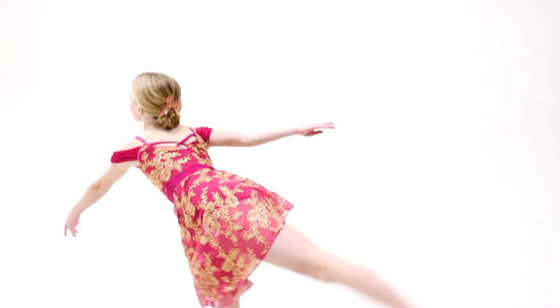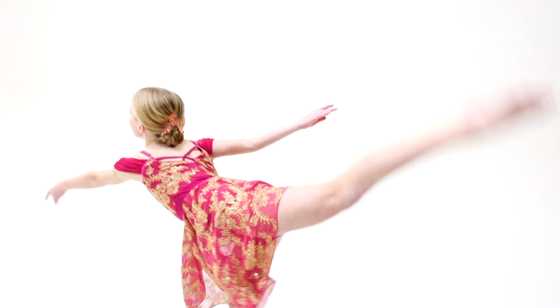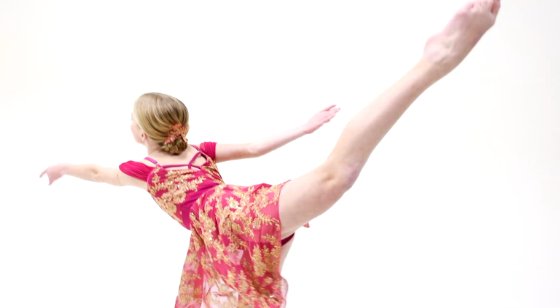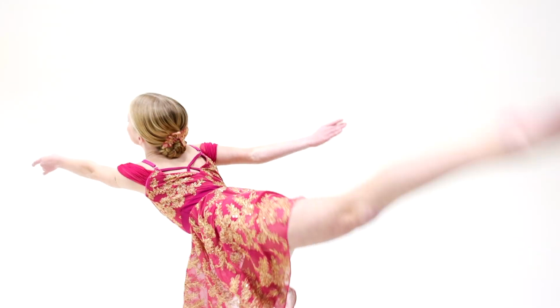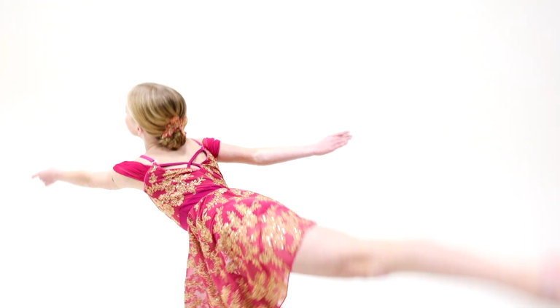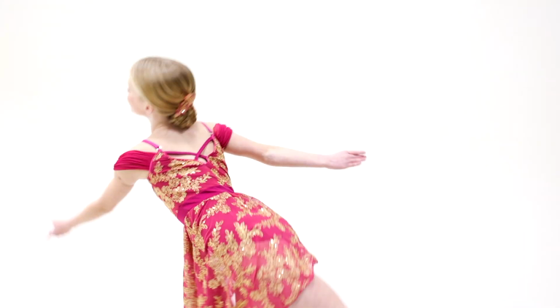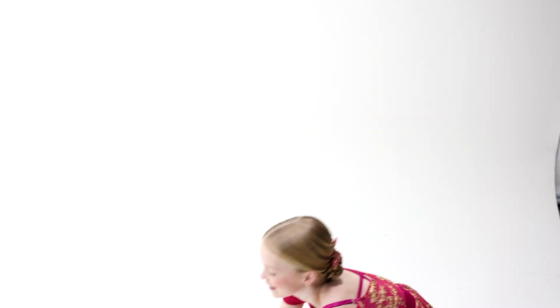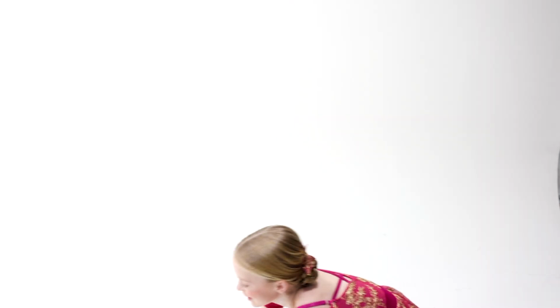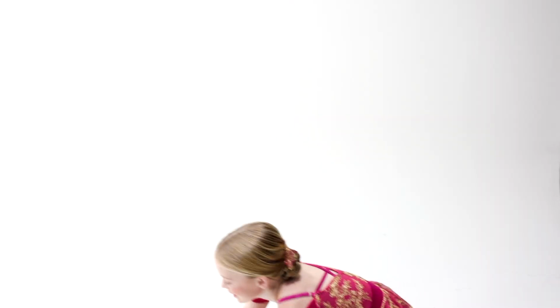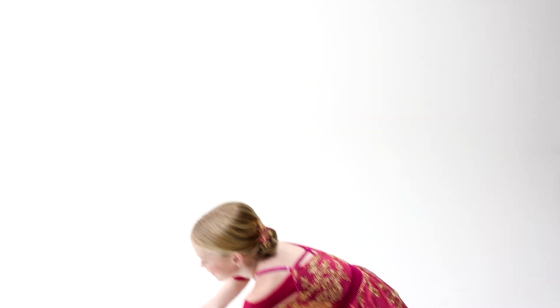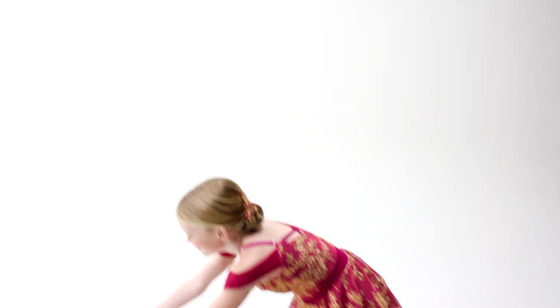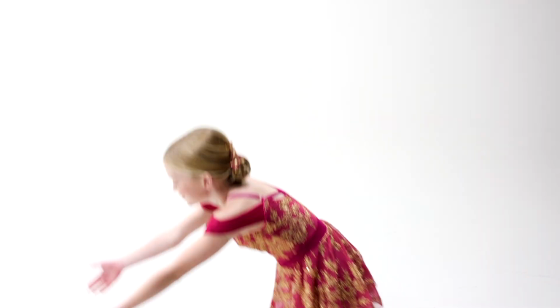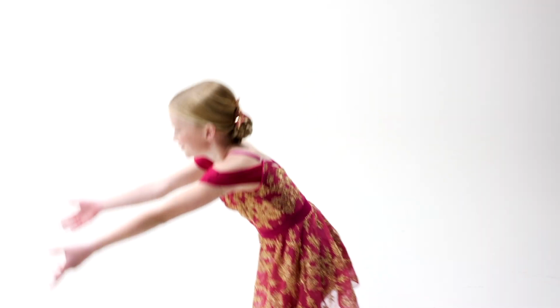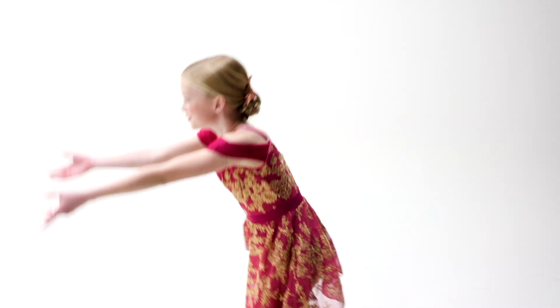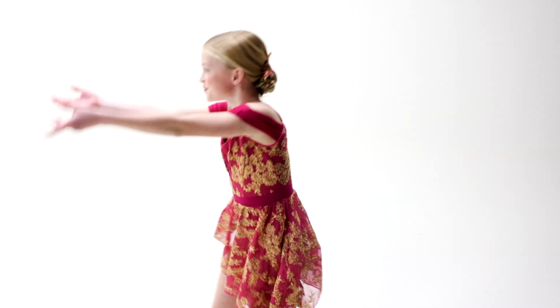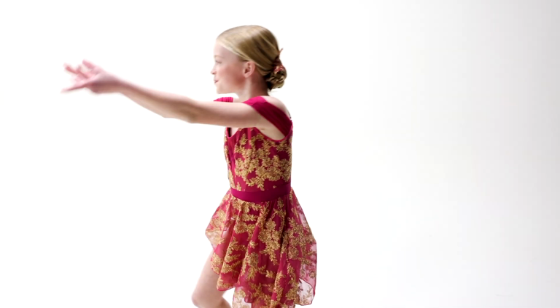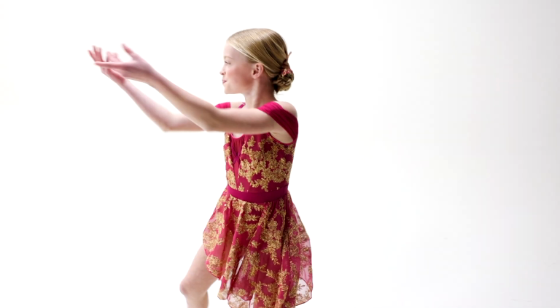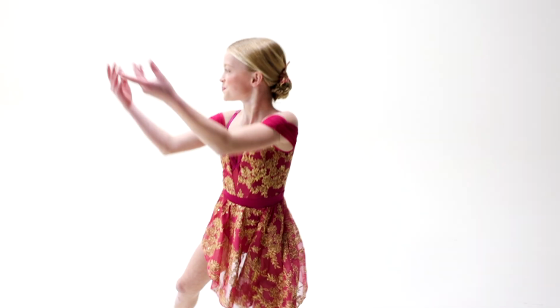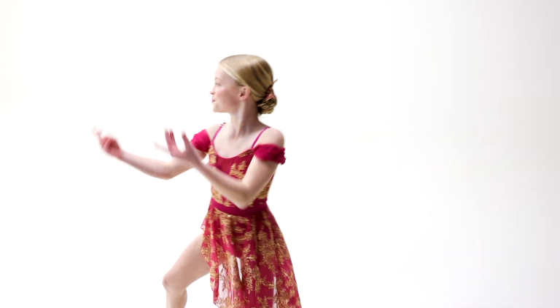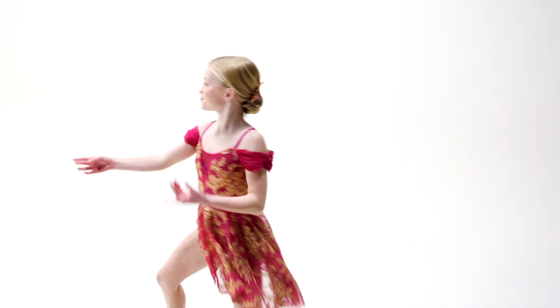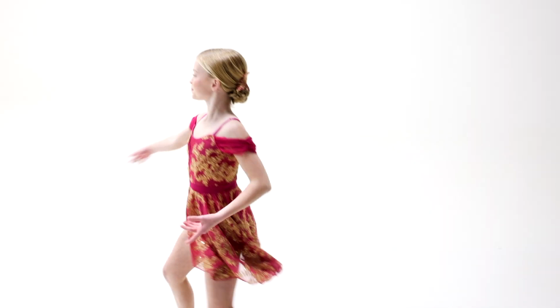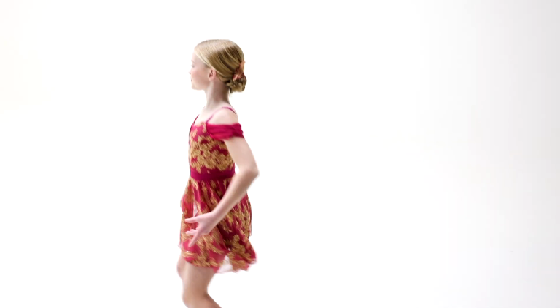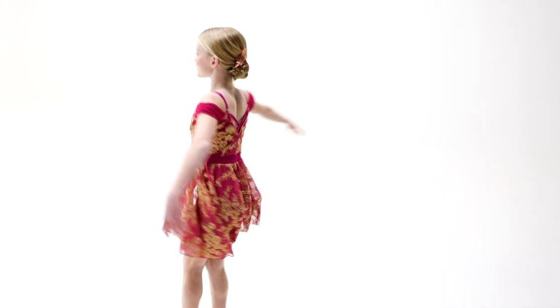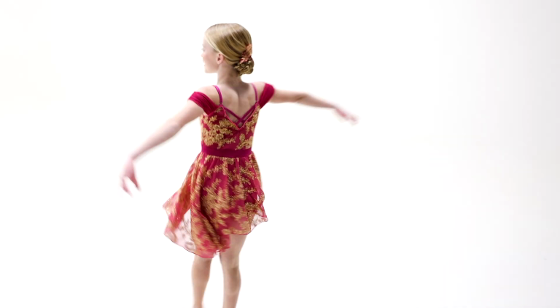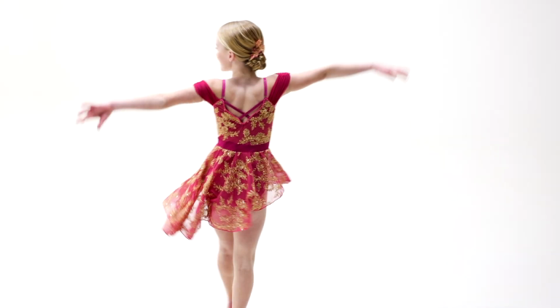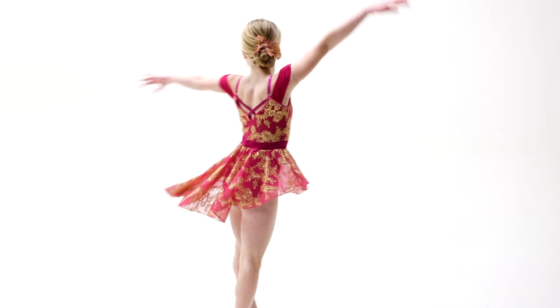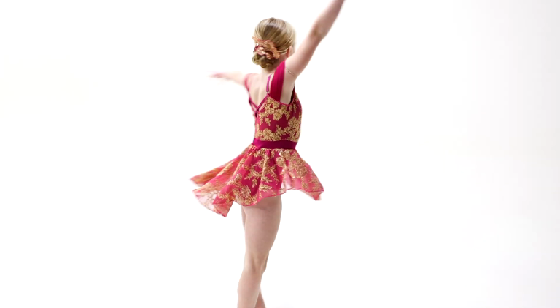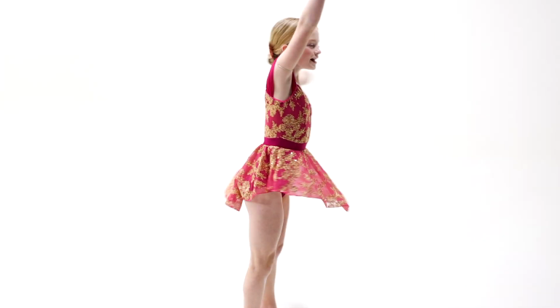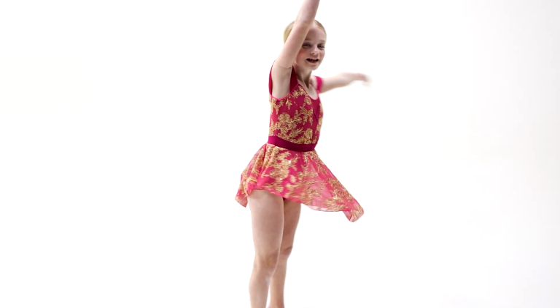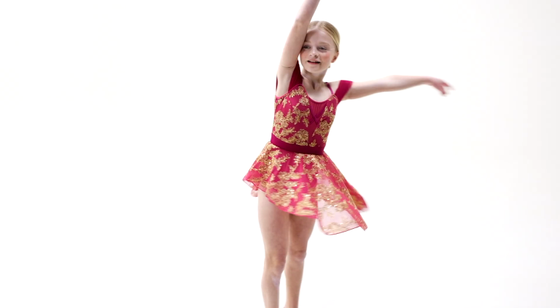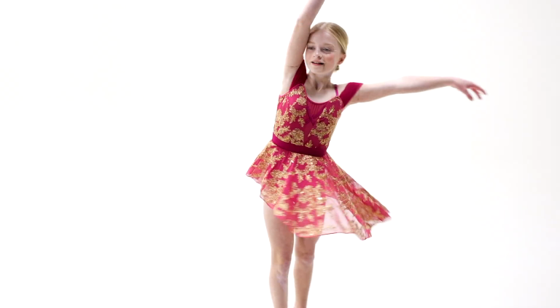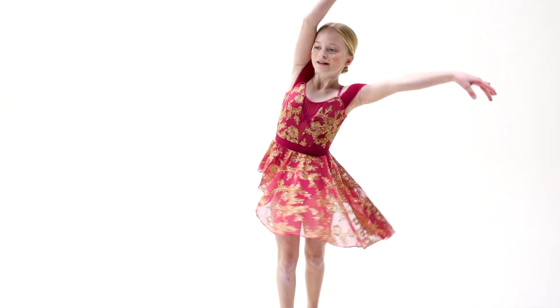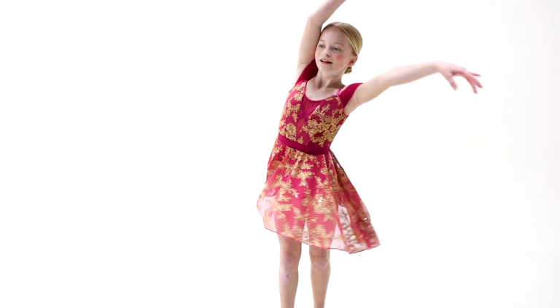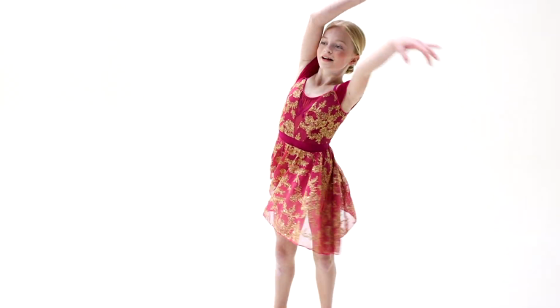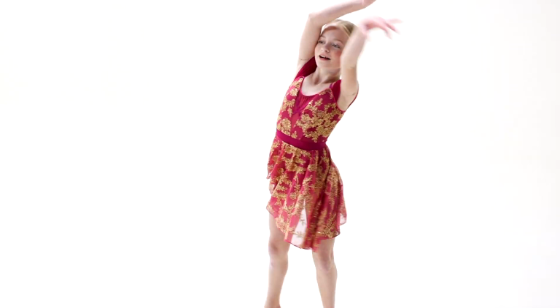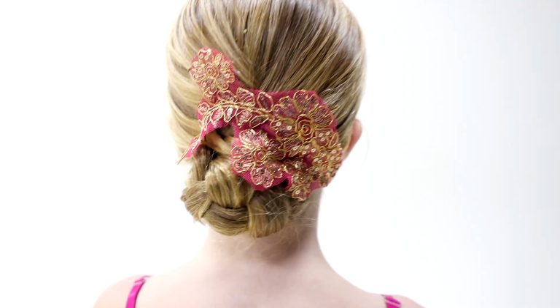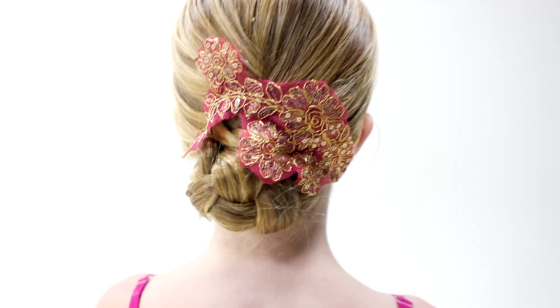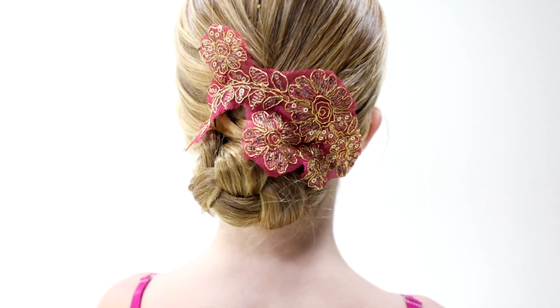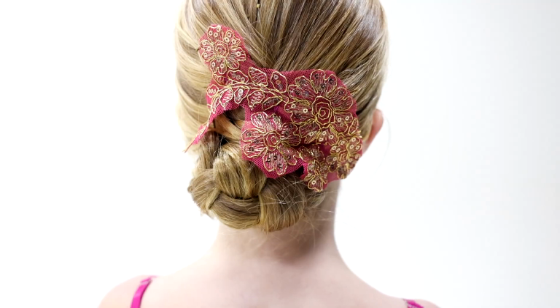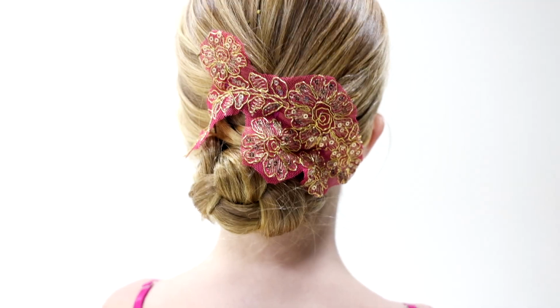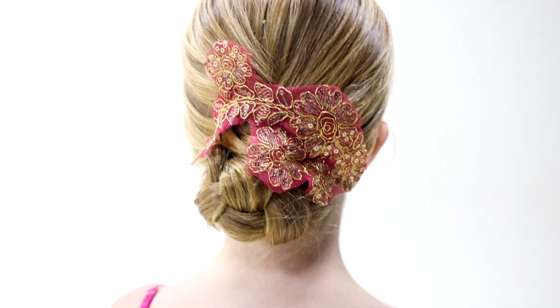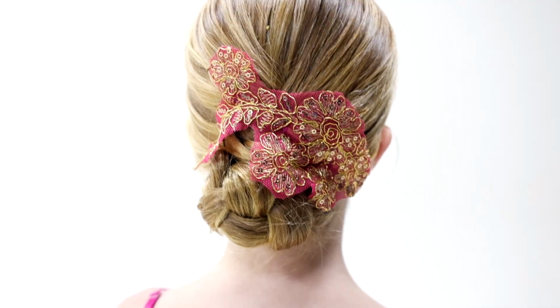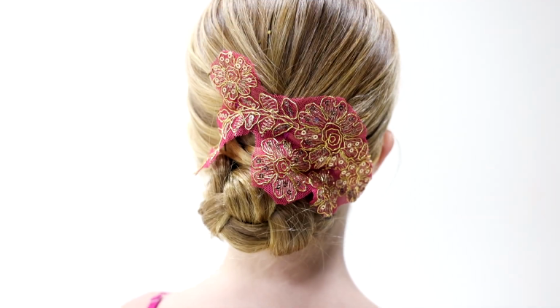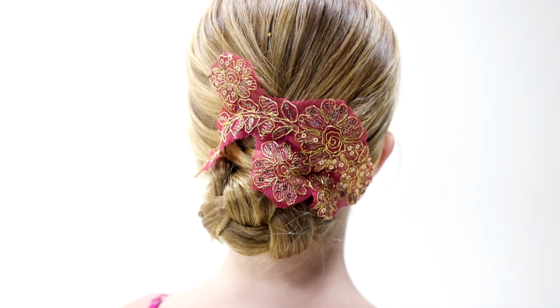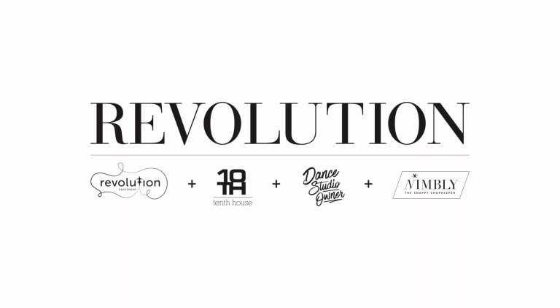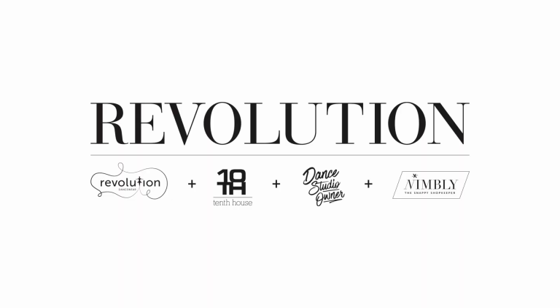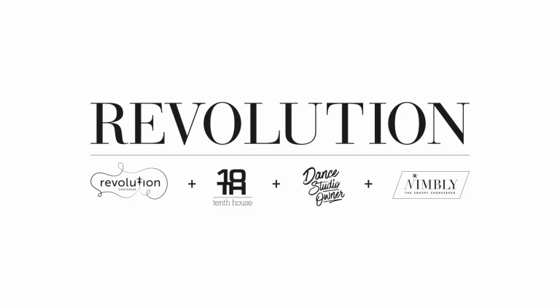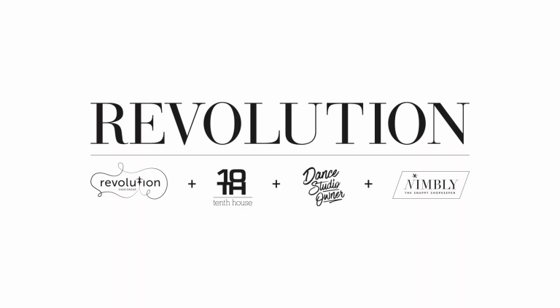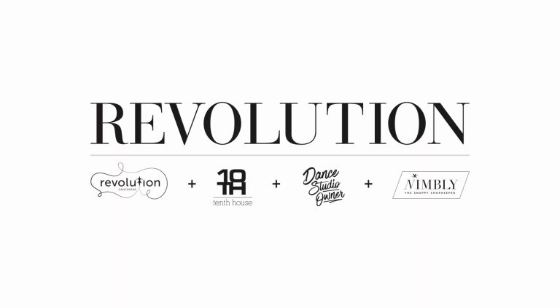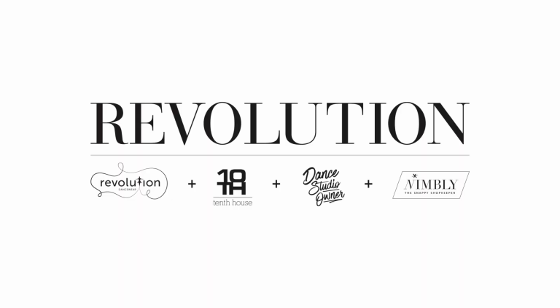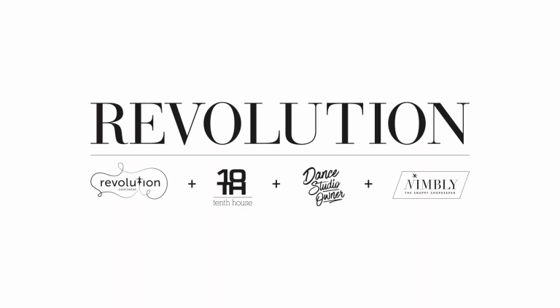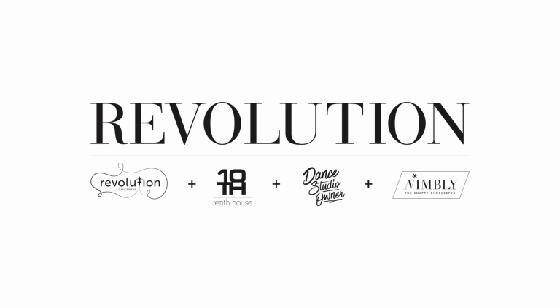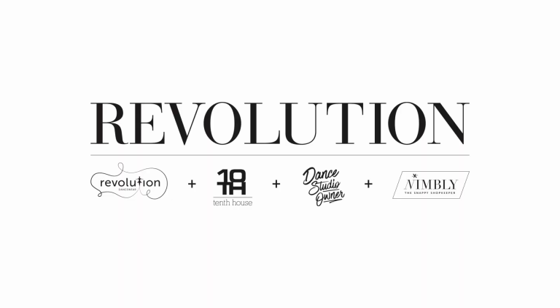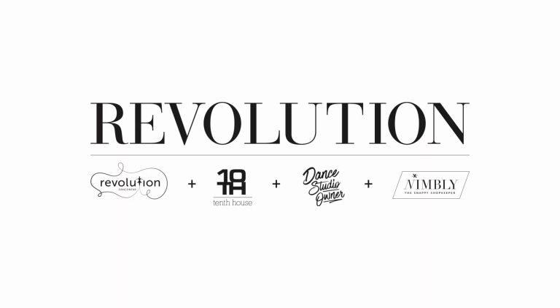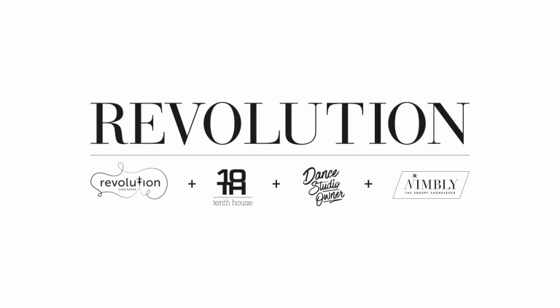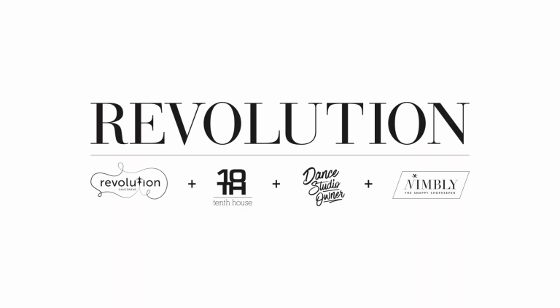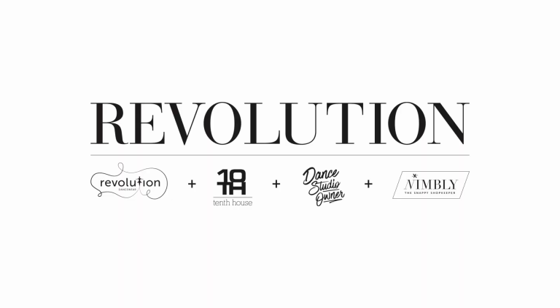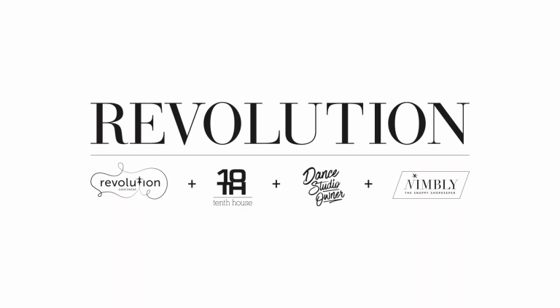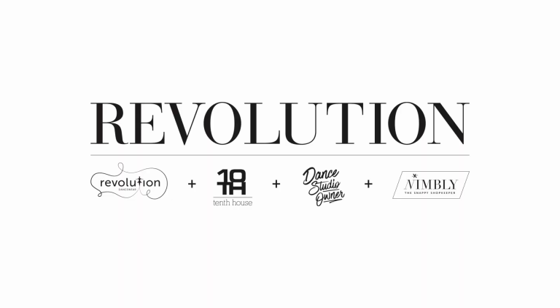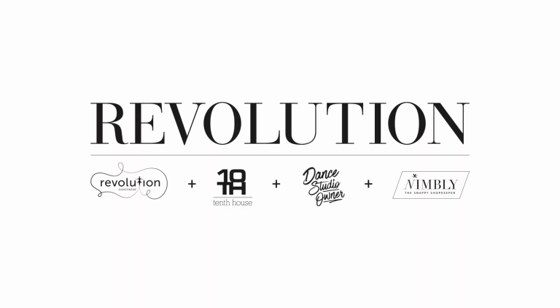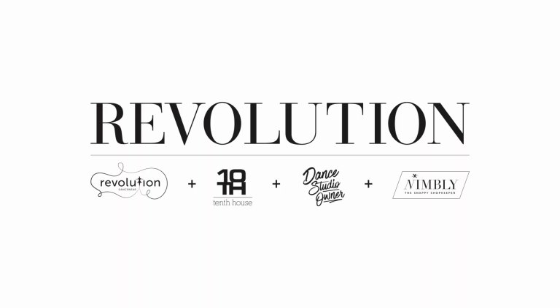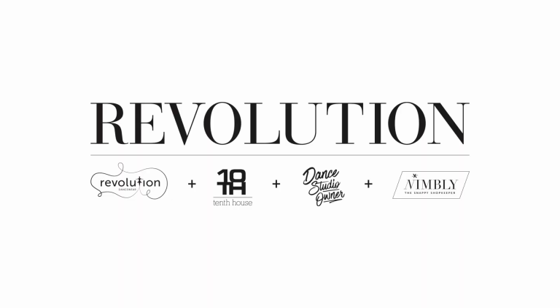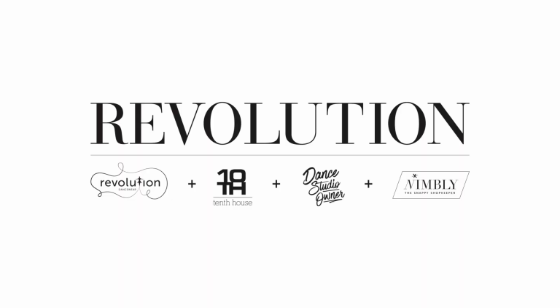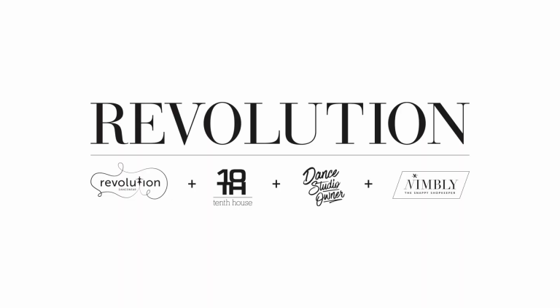This costume is front-lined and glitter-free. It includes a headpiece with bobby pins and ships on a hanger in a garment bag.